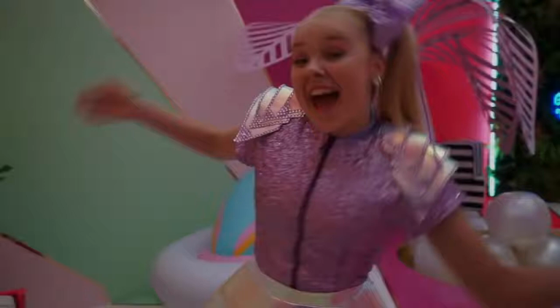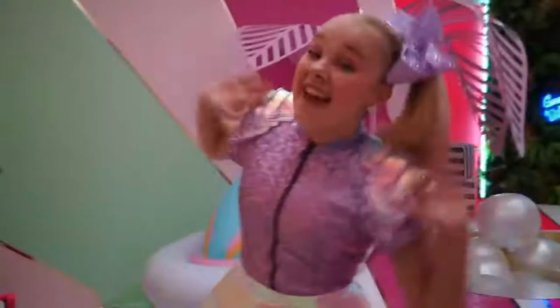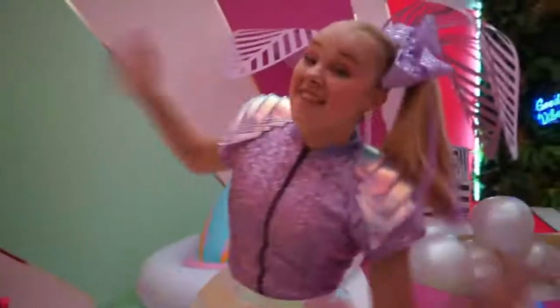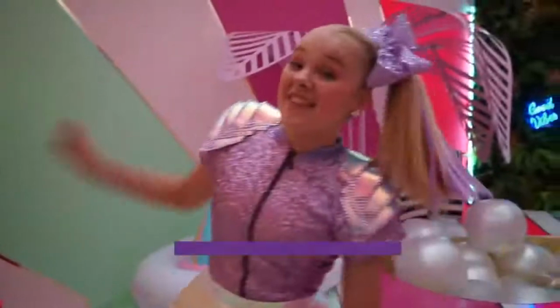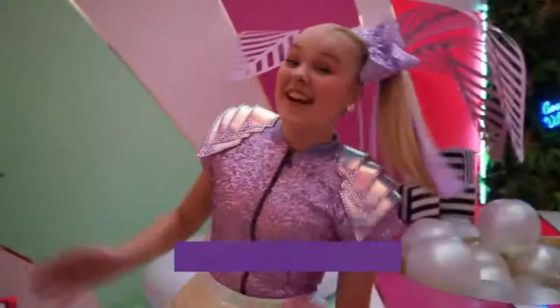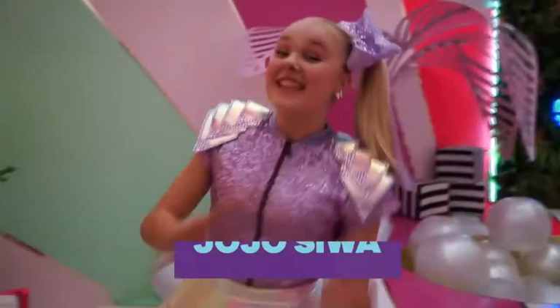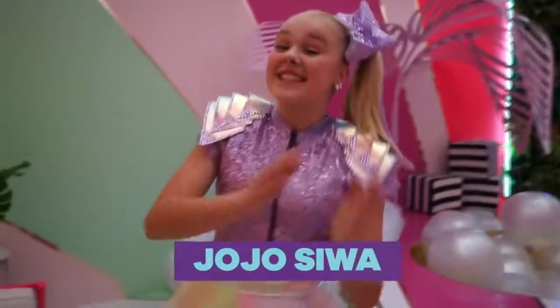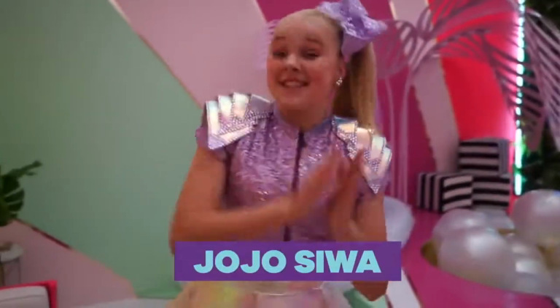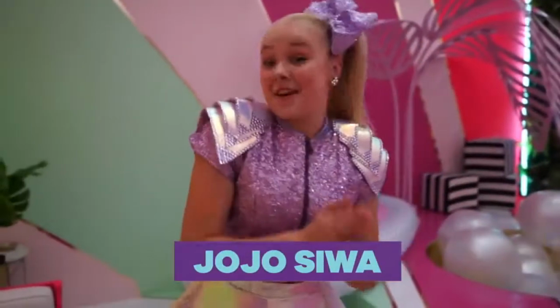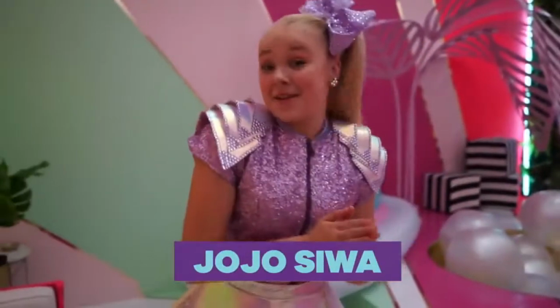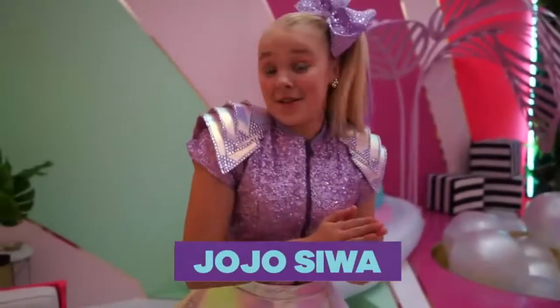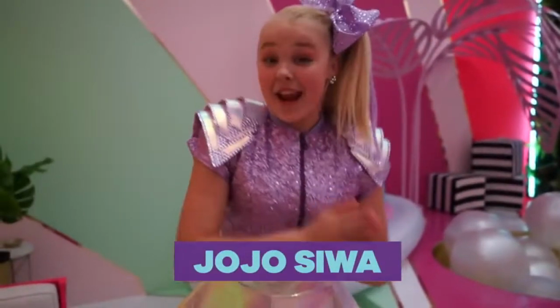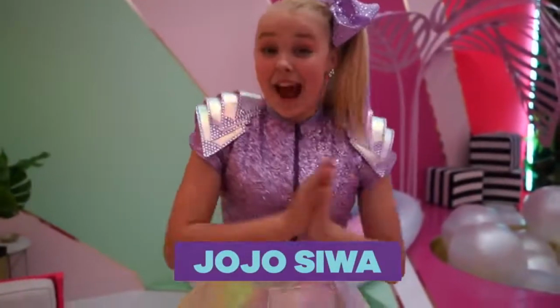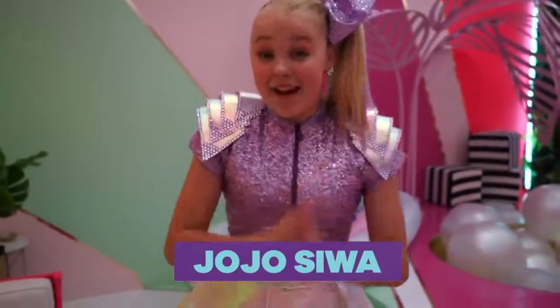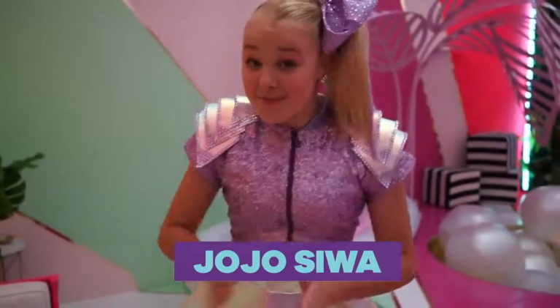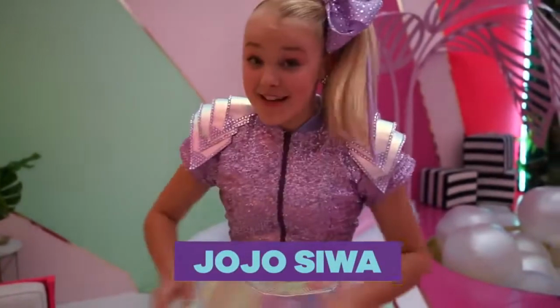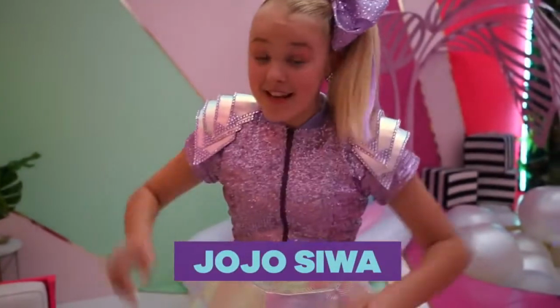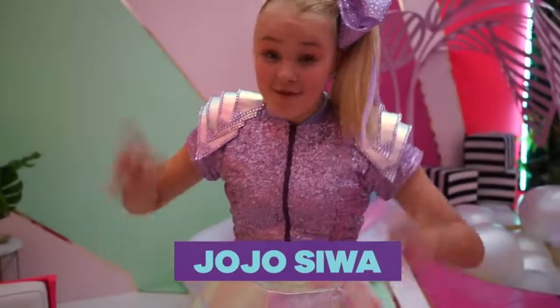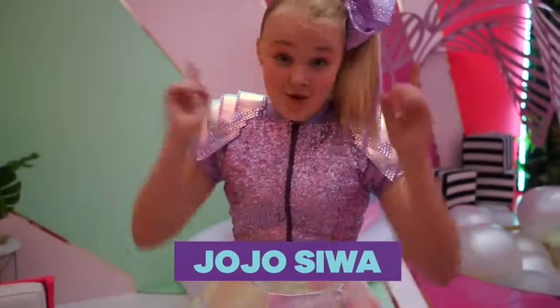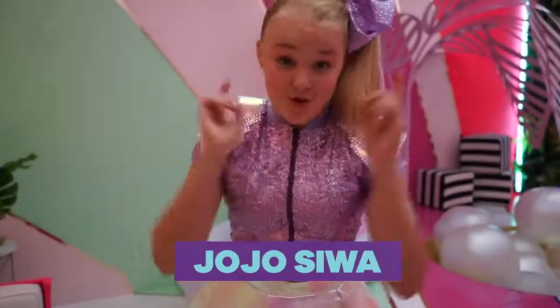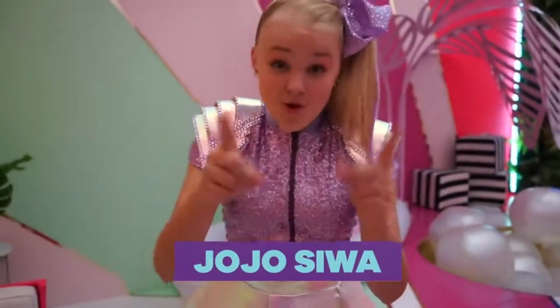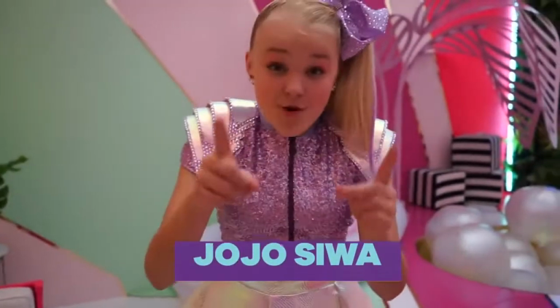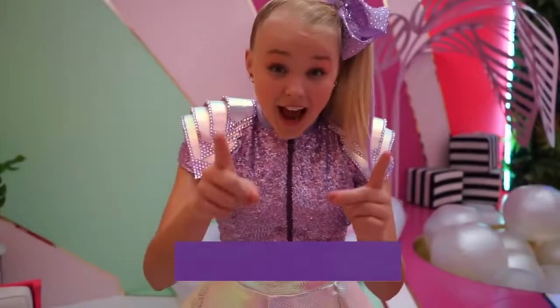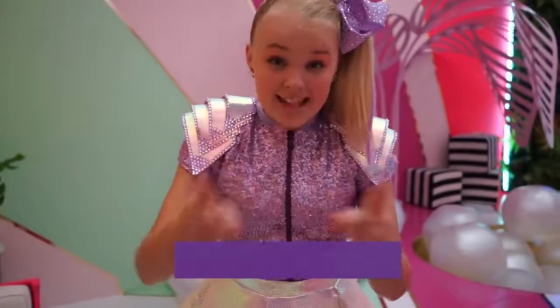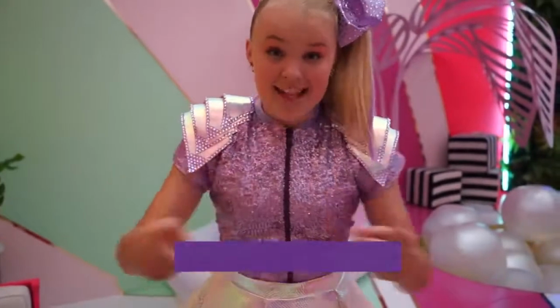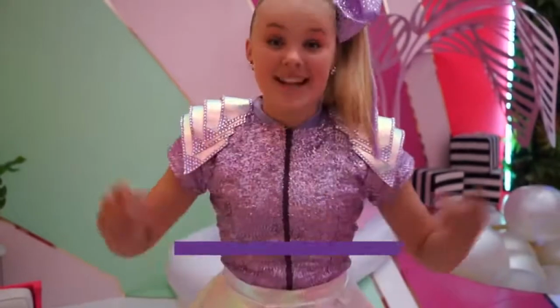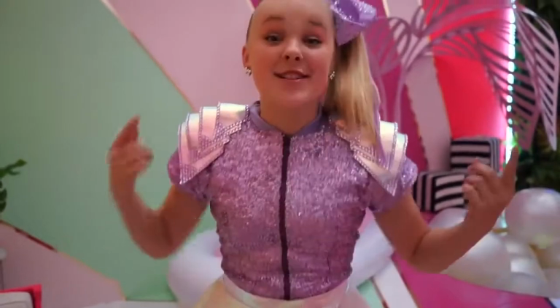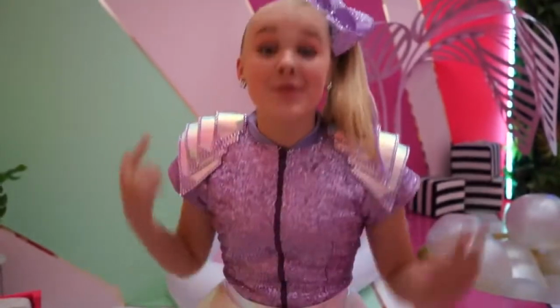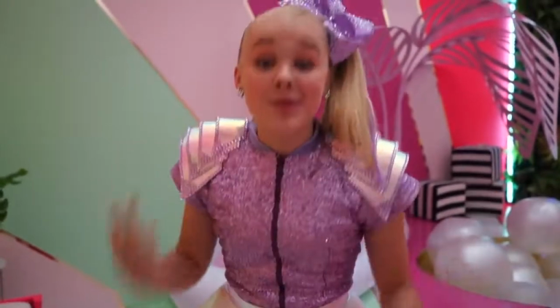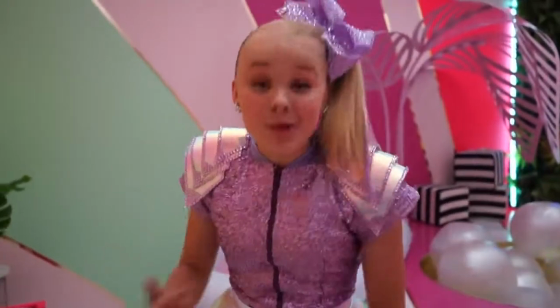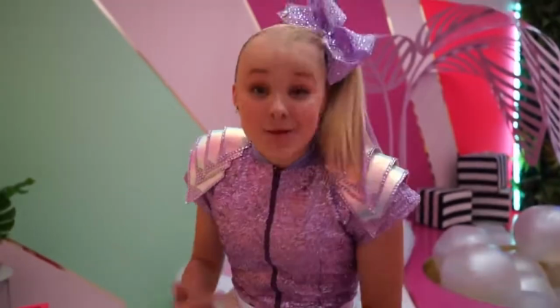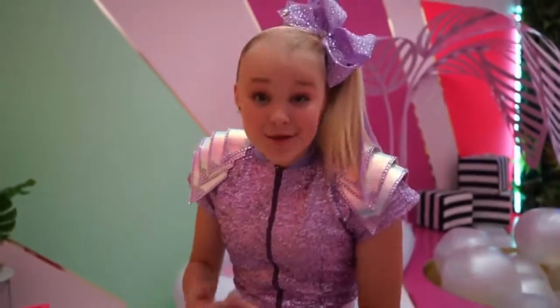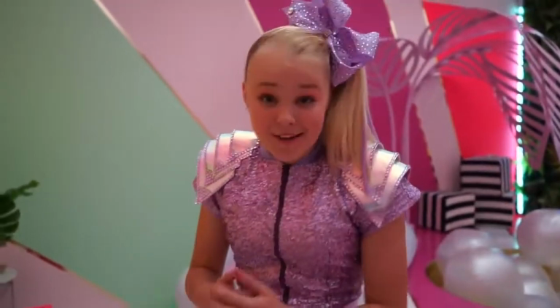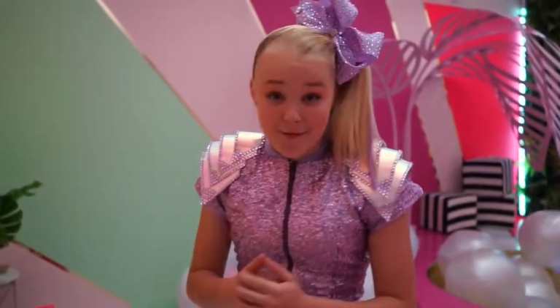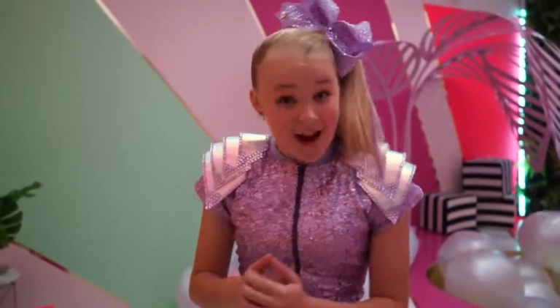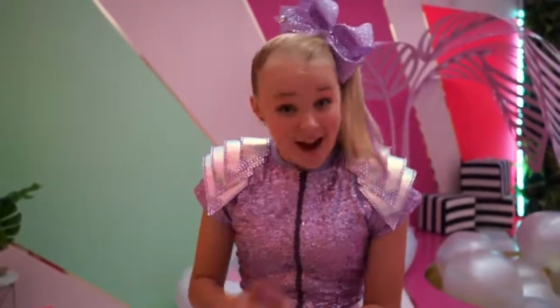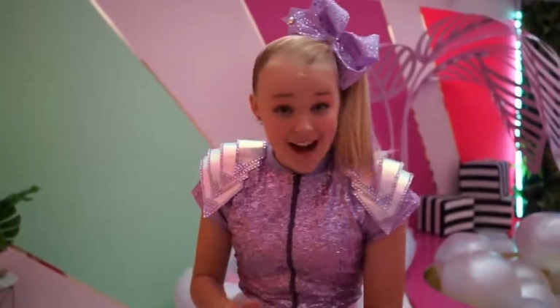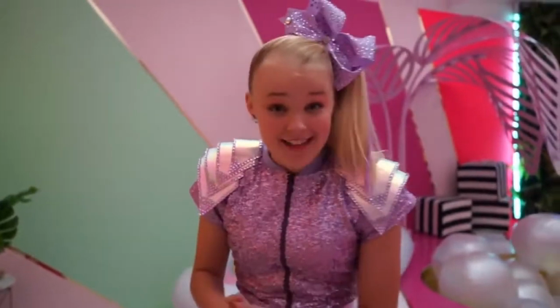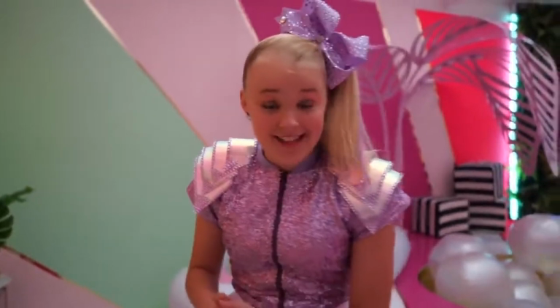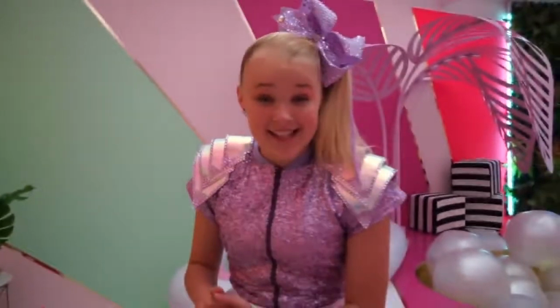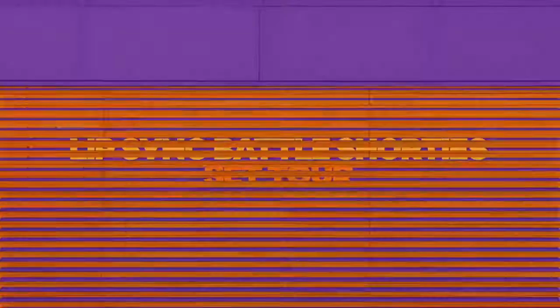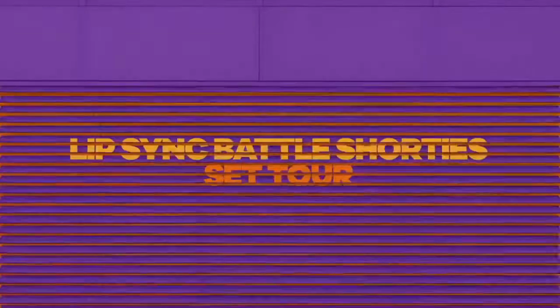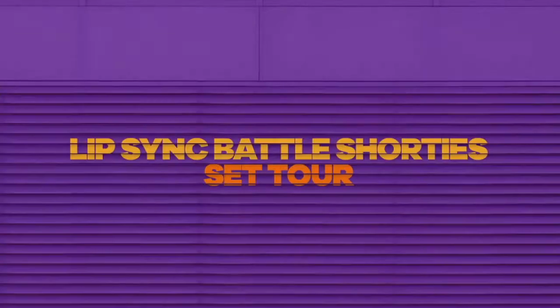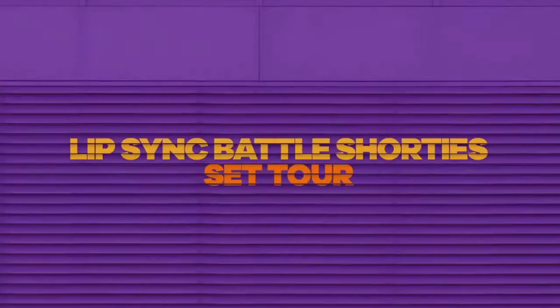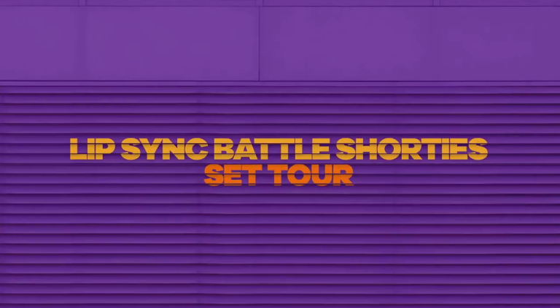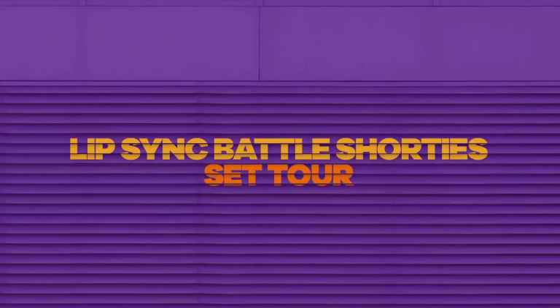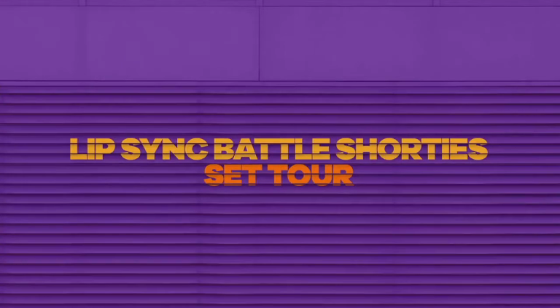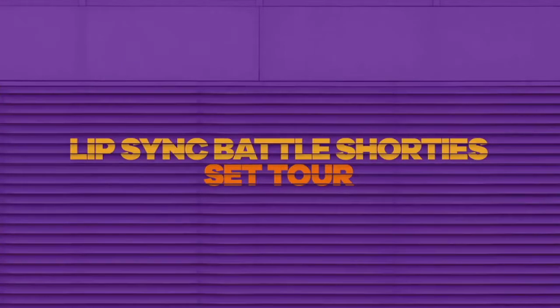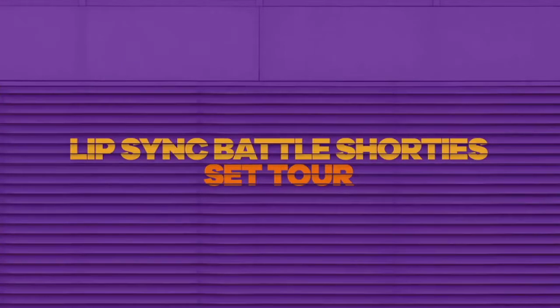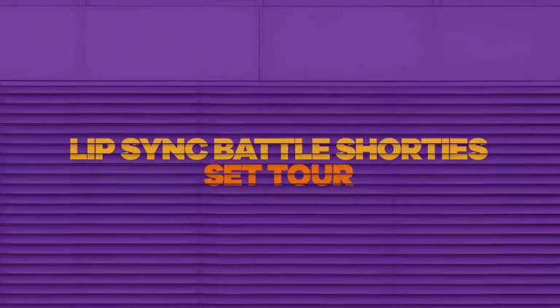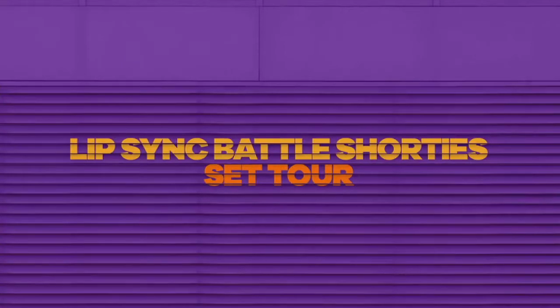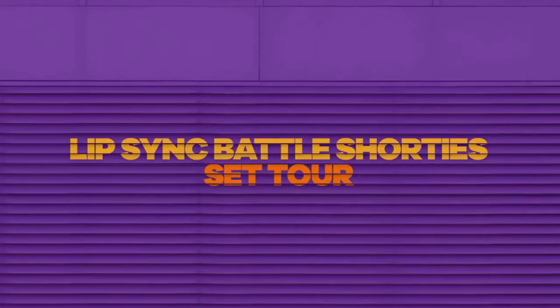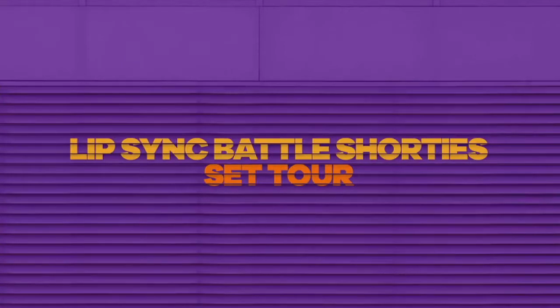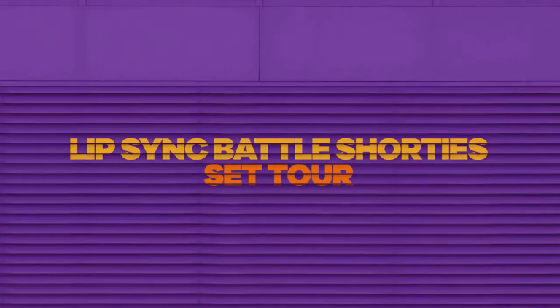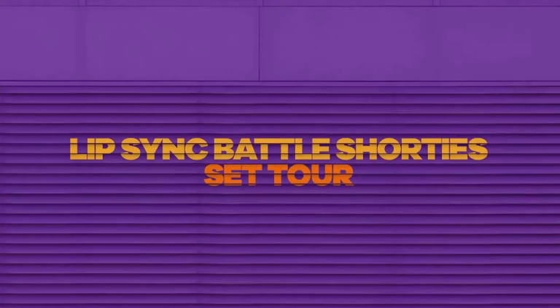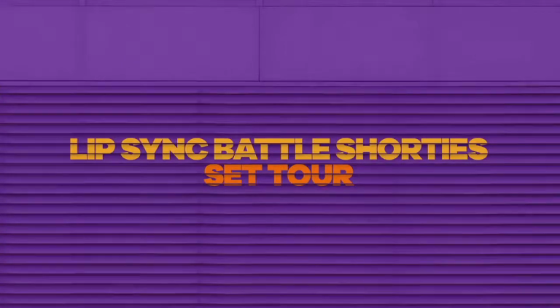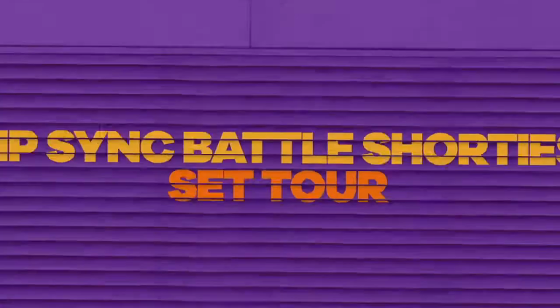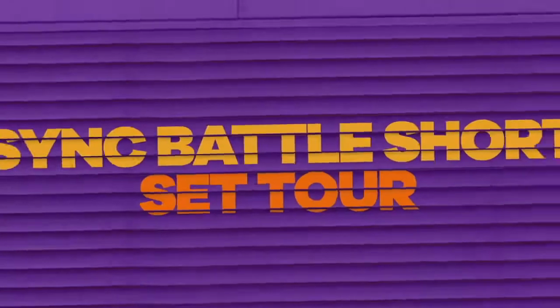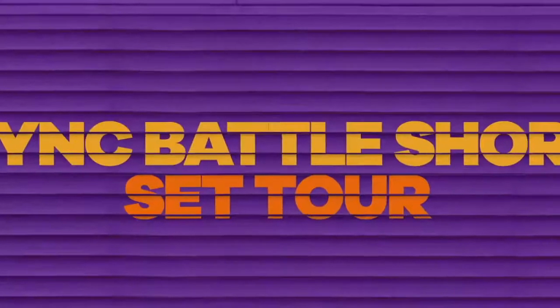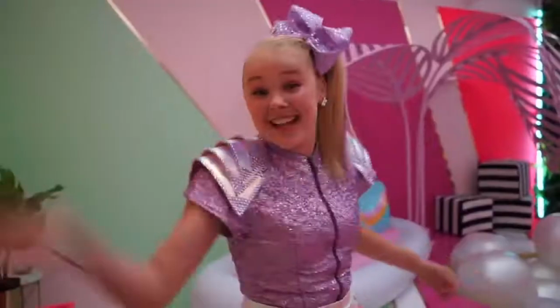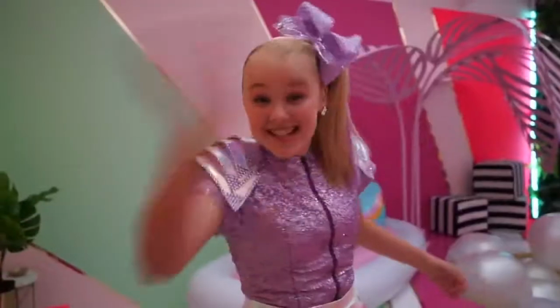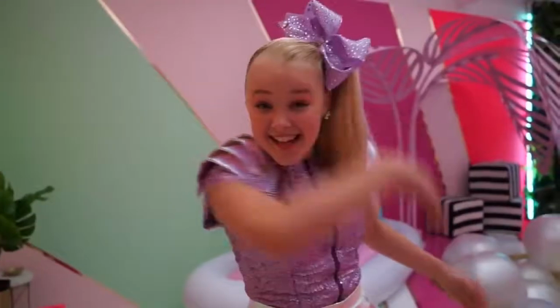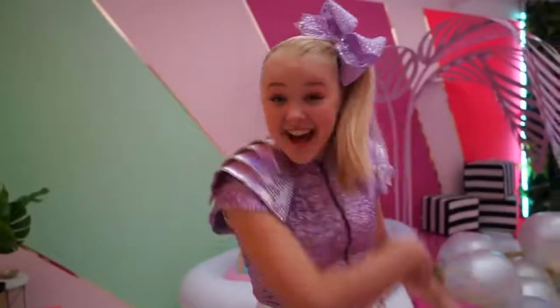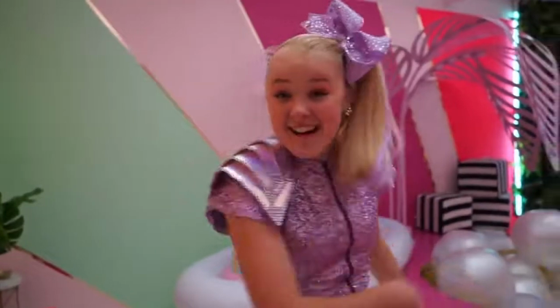Hey, everyone, it's JoJo, and I'm about to give you guys an exclusive behind-the-scenes tour of Lip Sync Battle Shorties. Let's go!